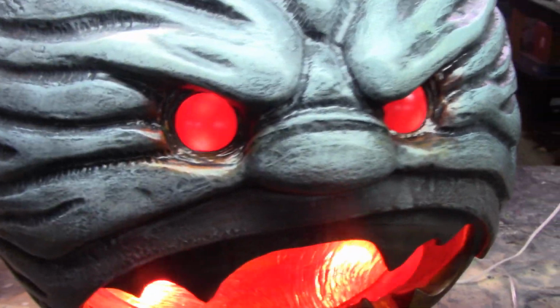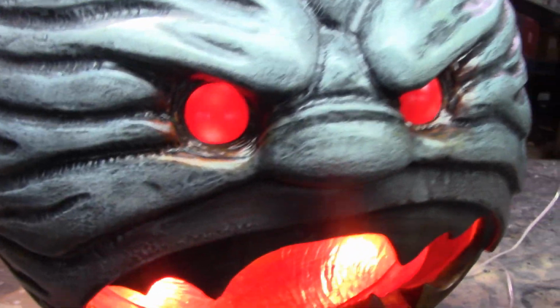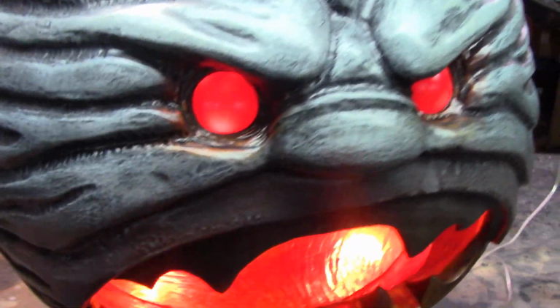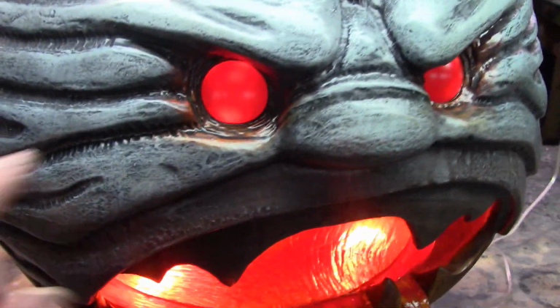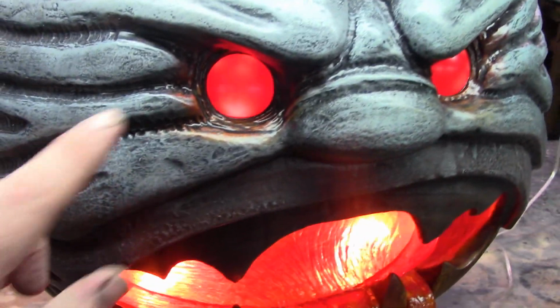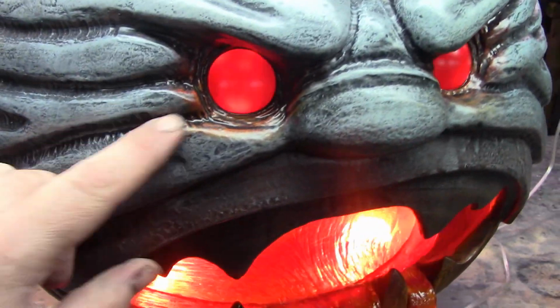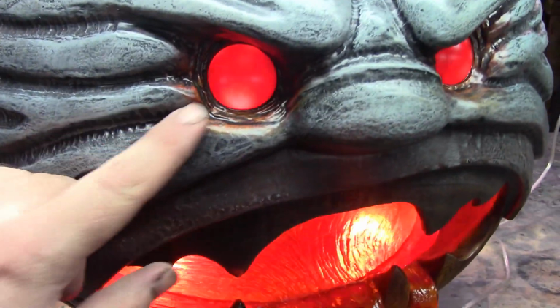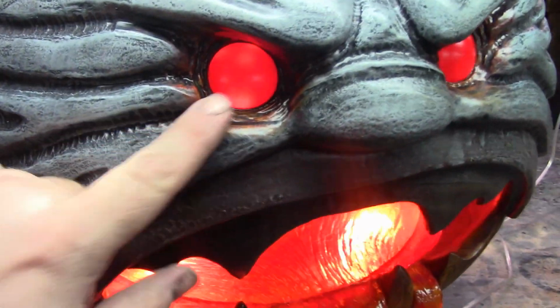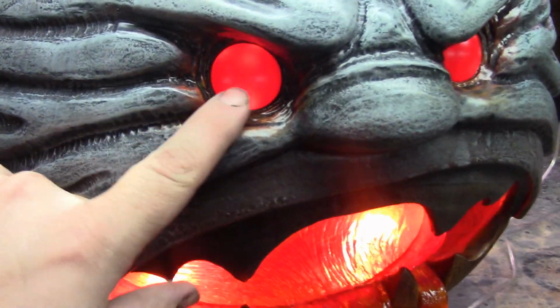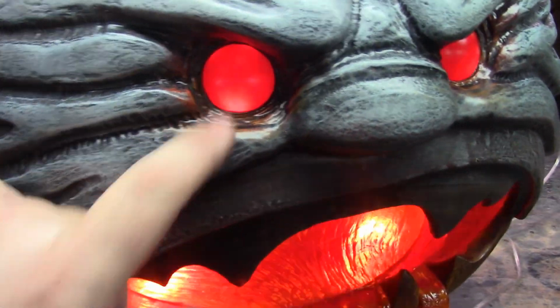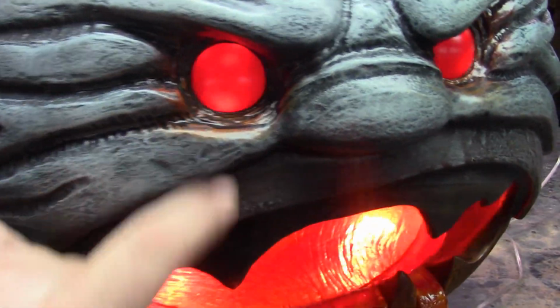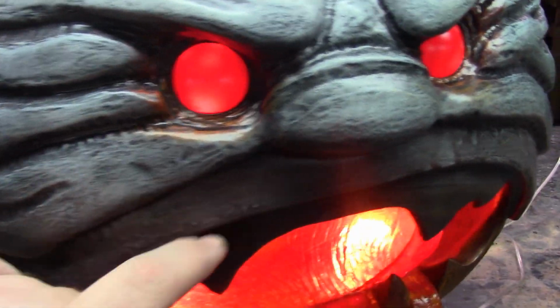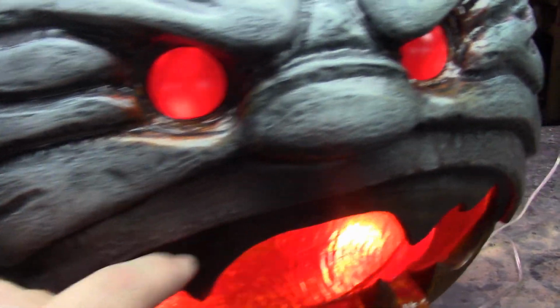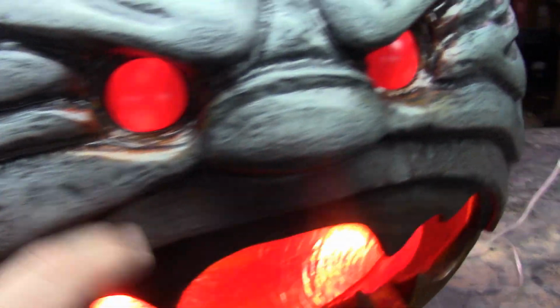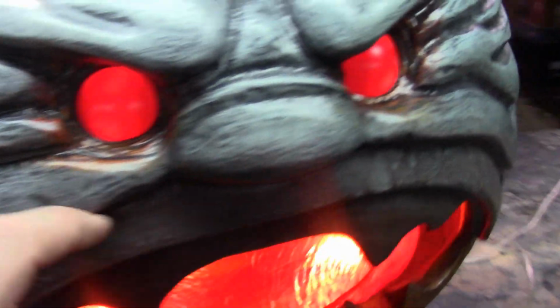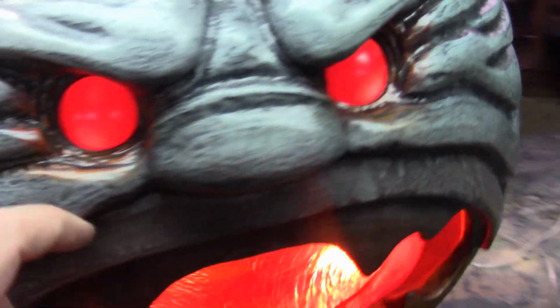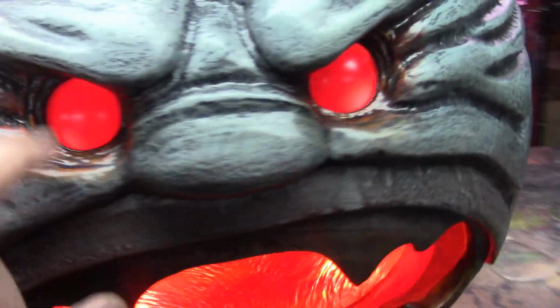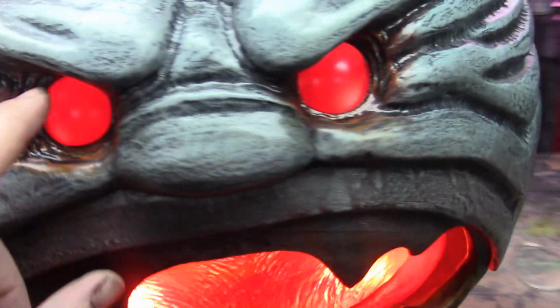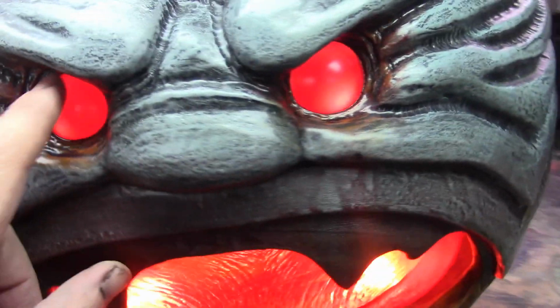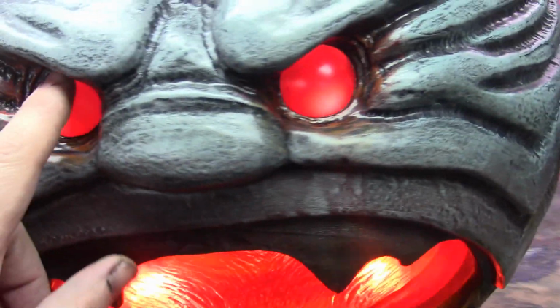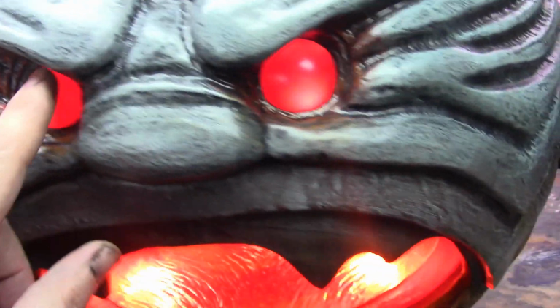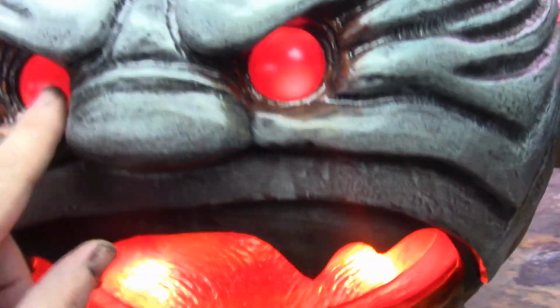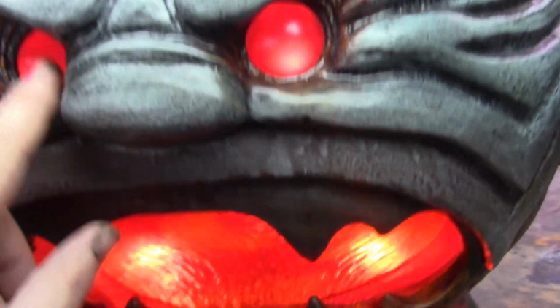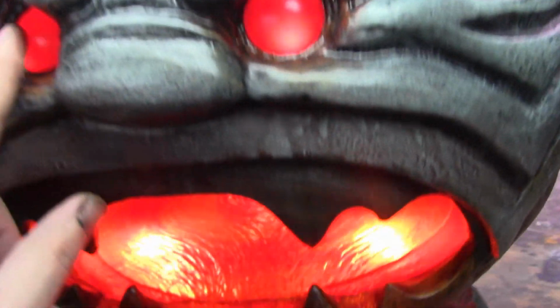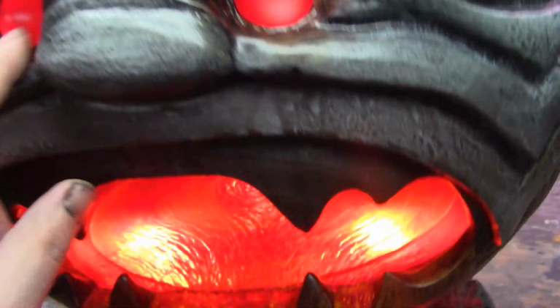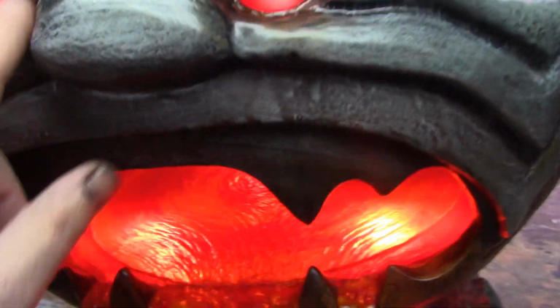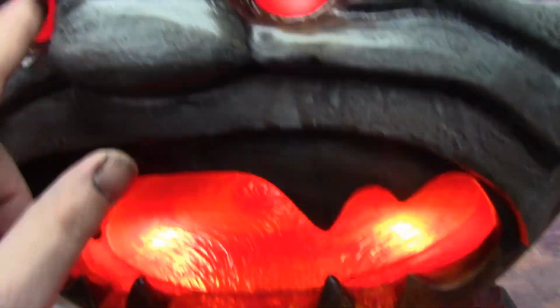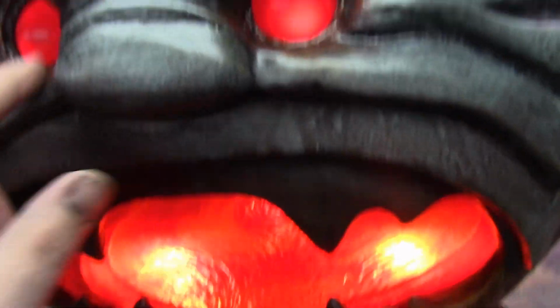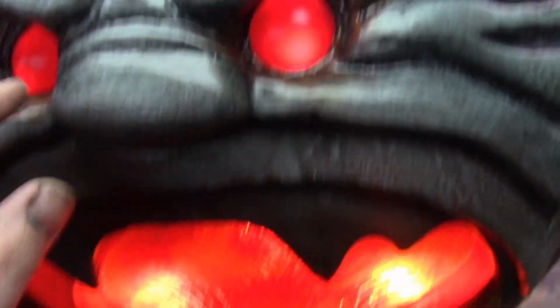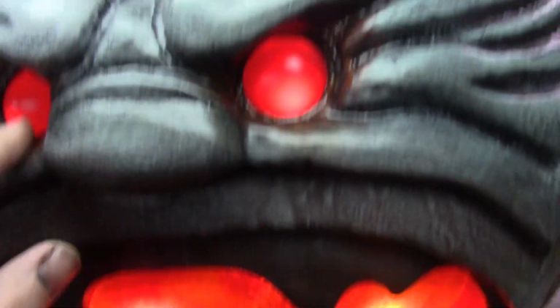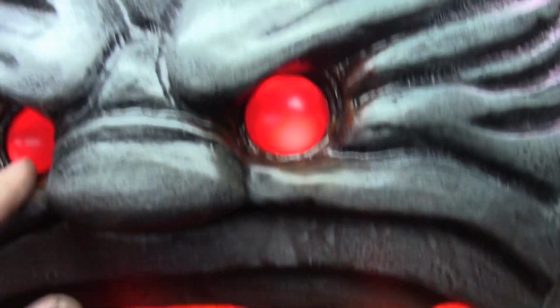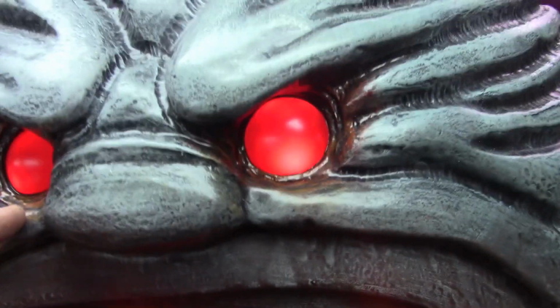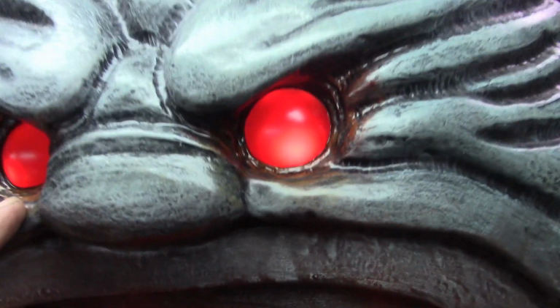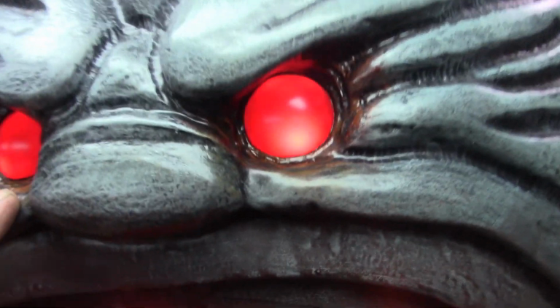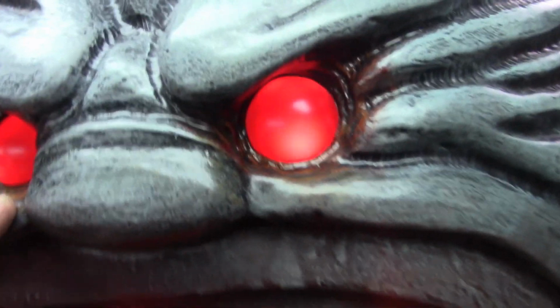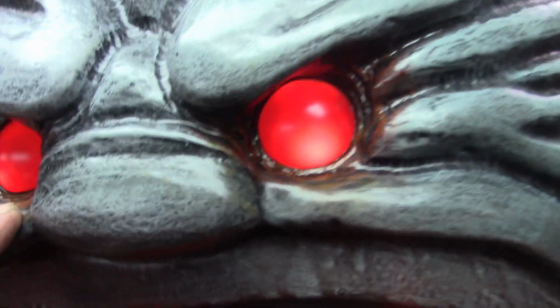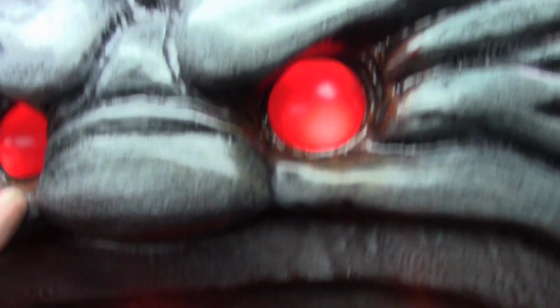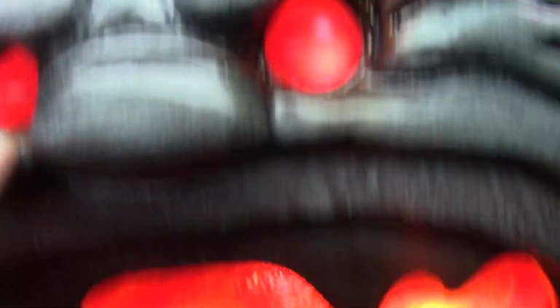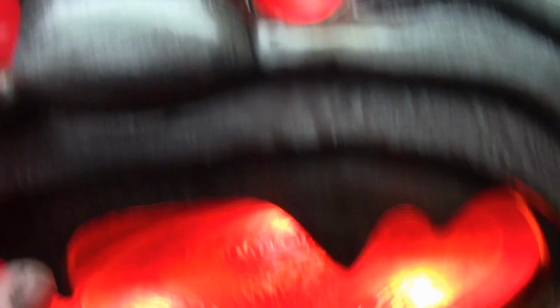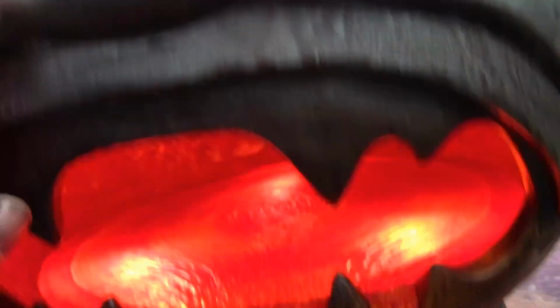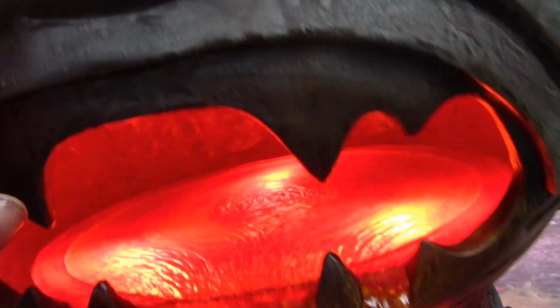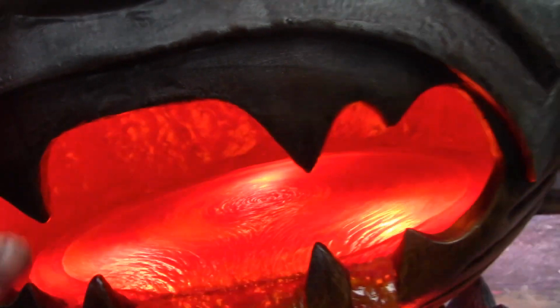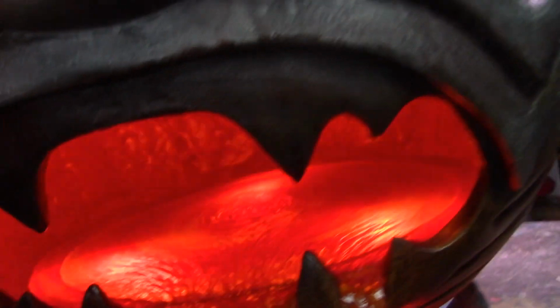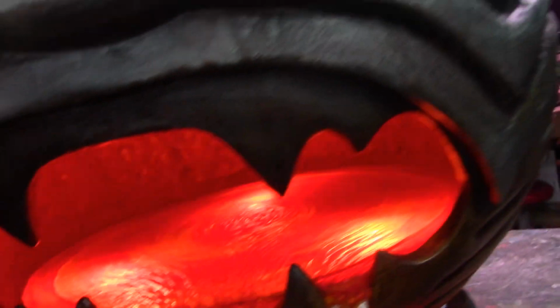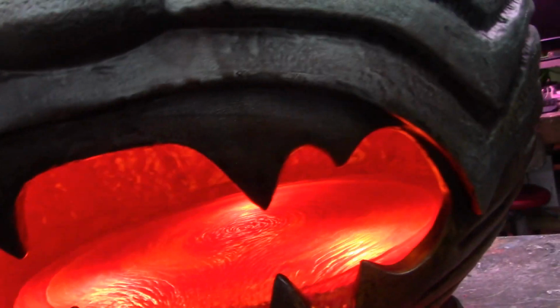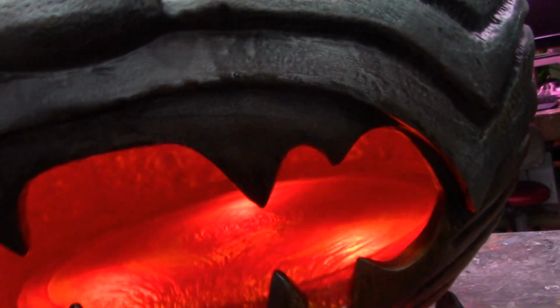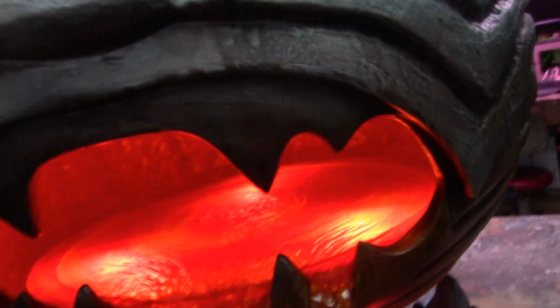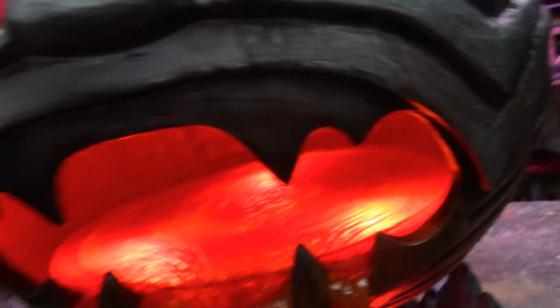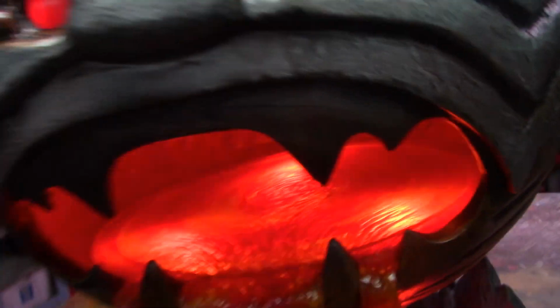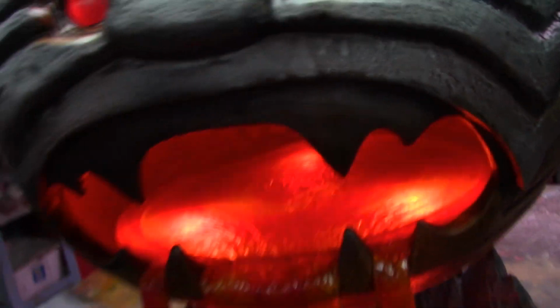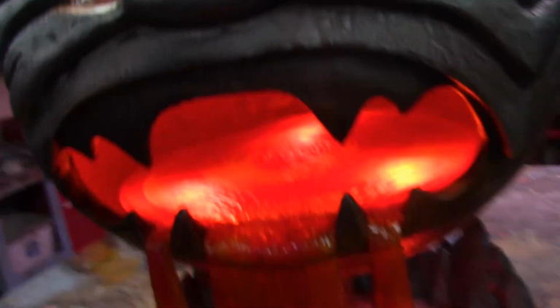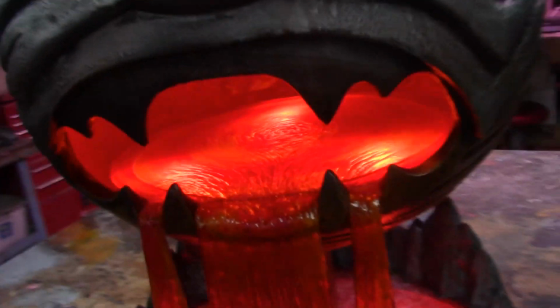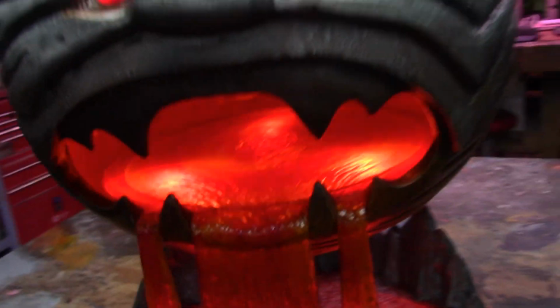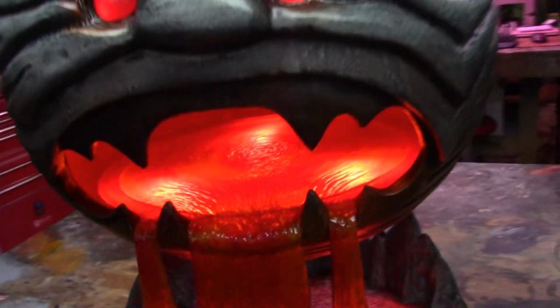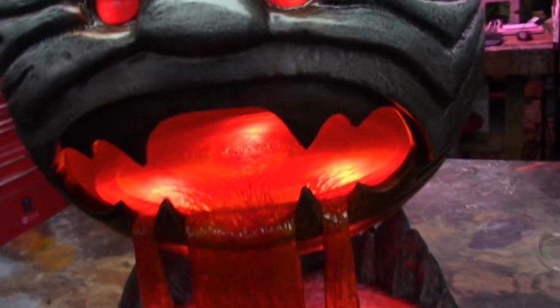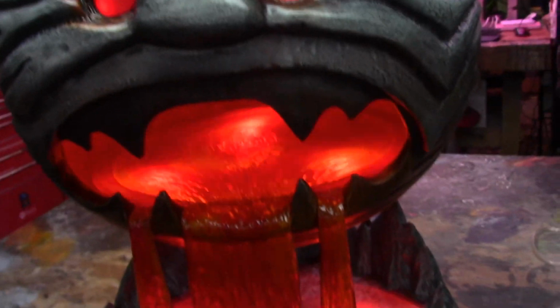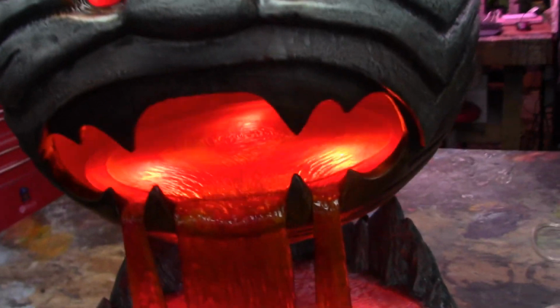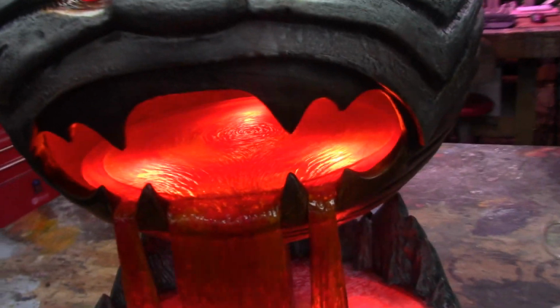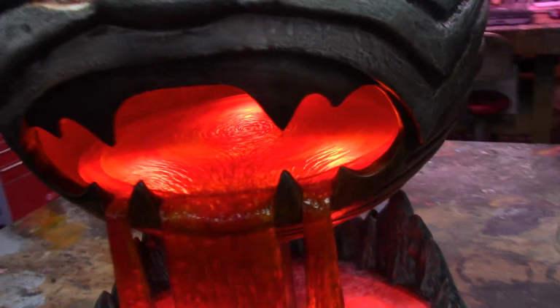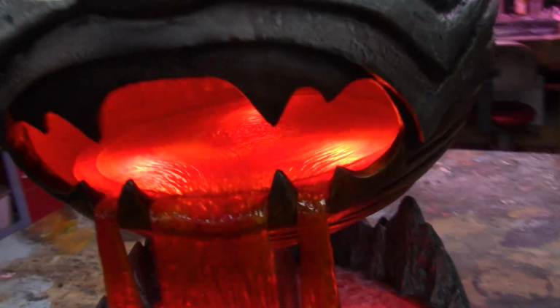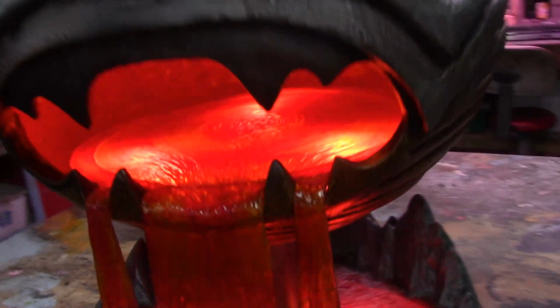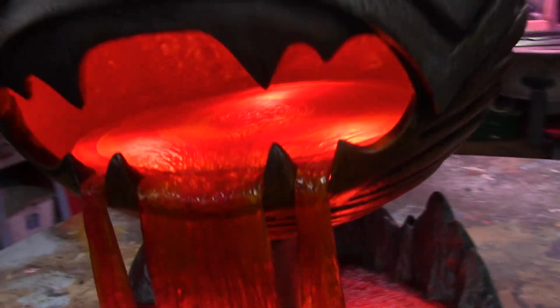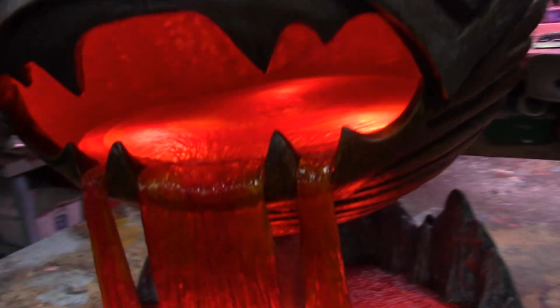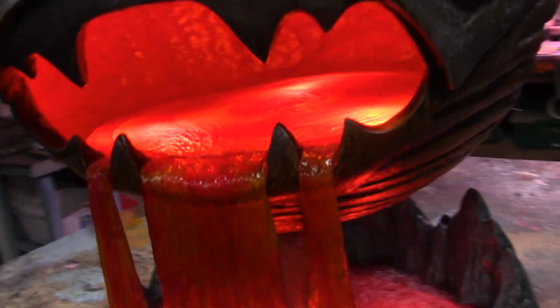These eyes are some glass balls that I put in there and did a matte finish to give it the glow.